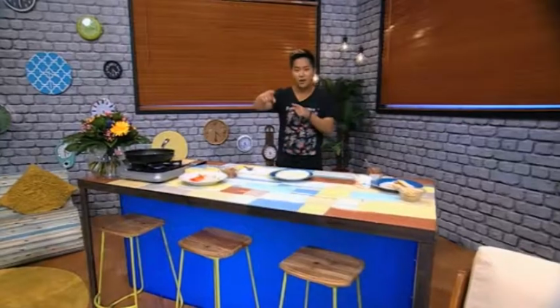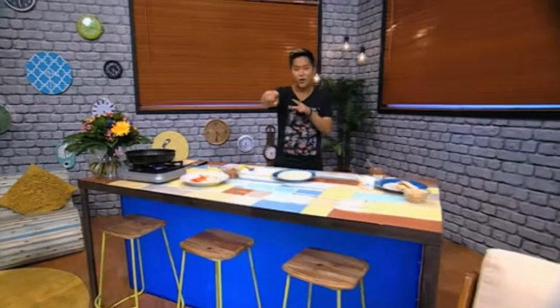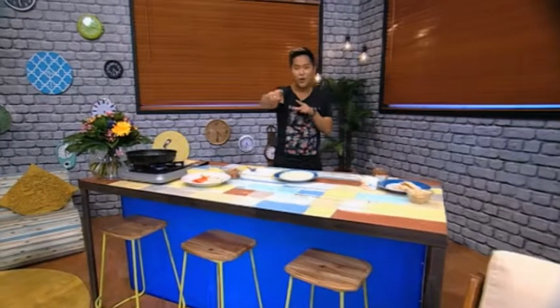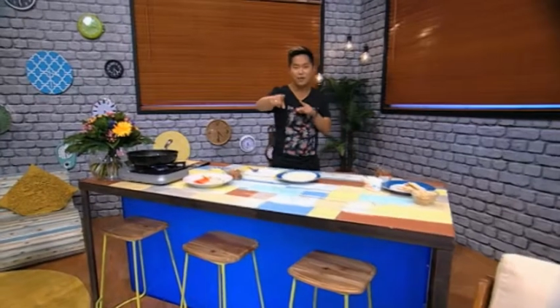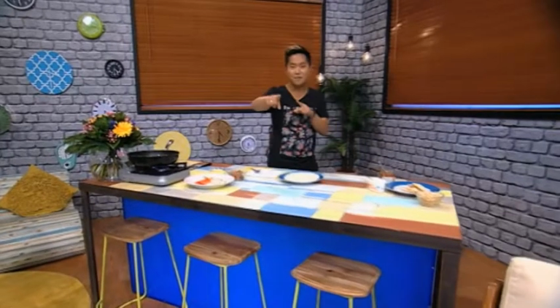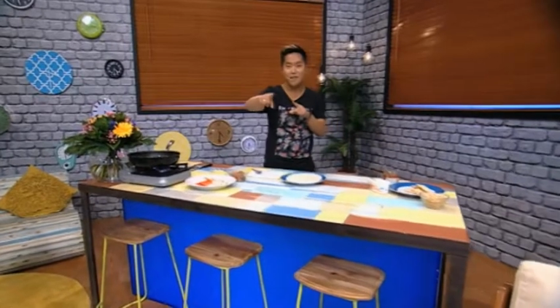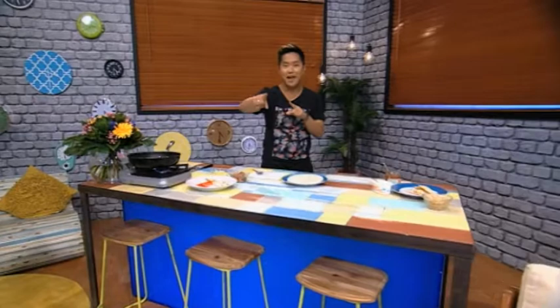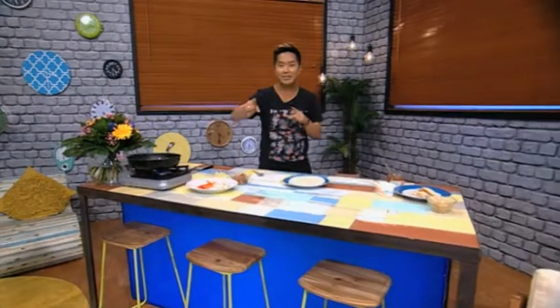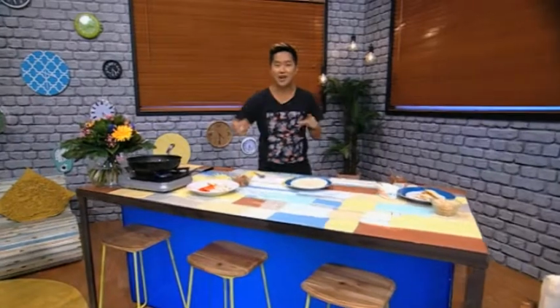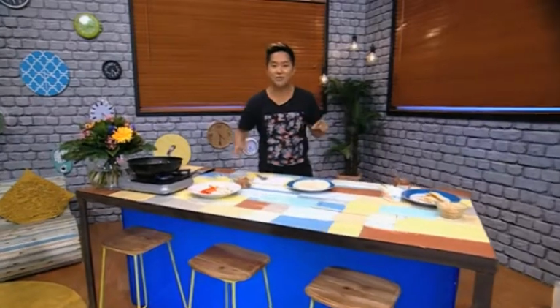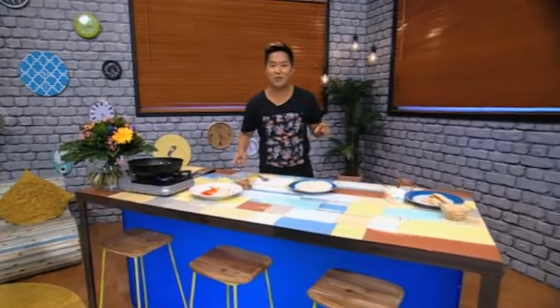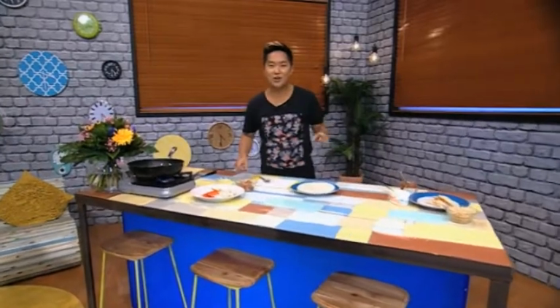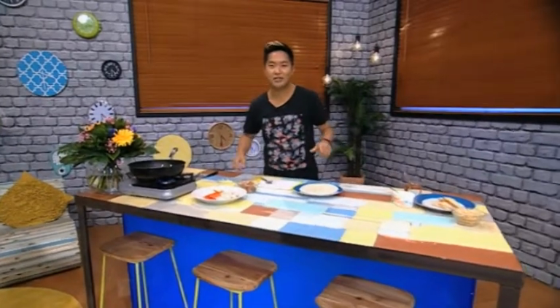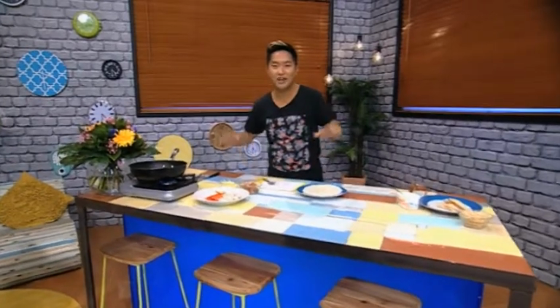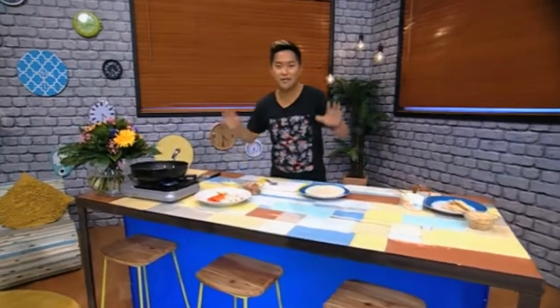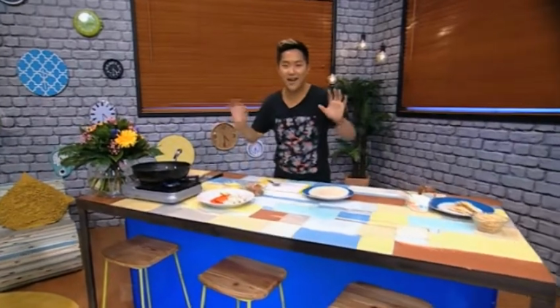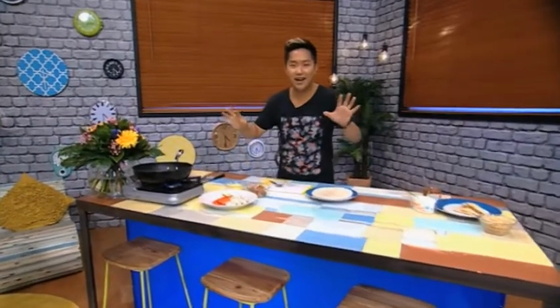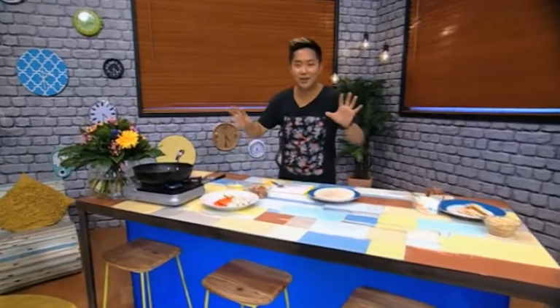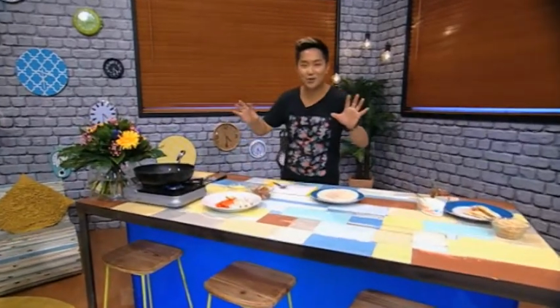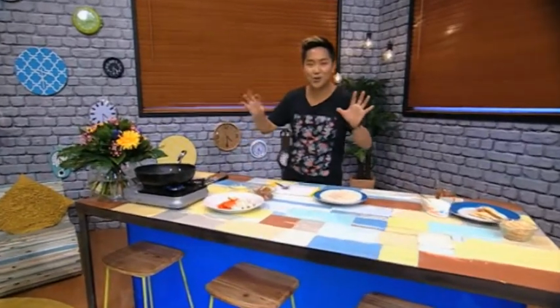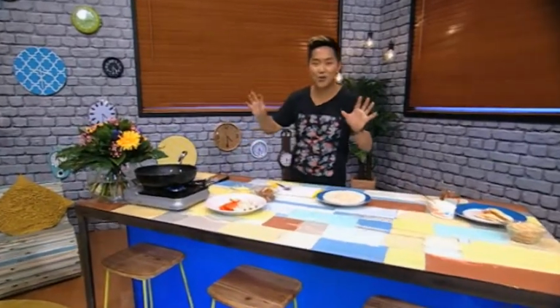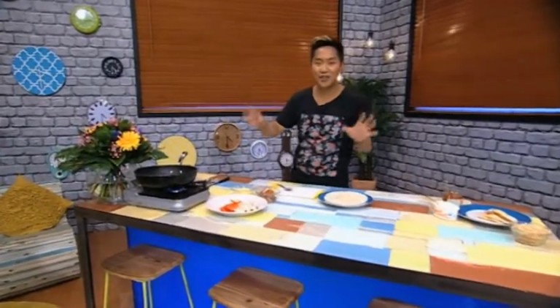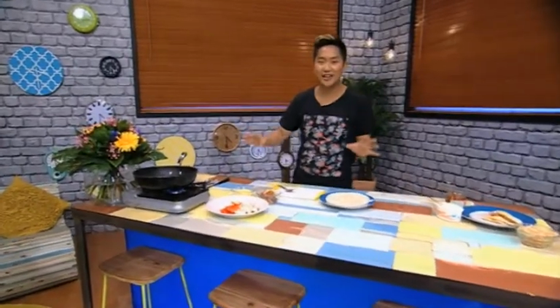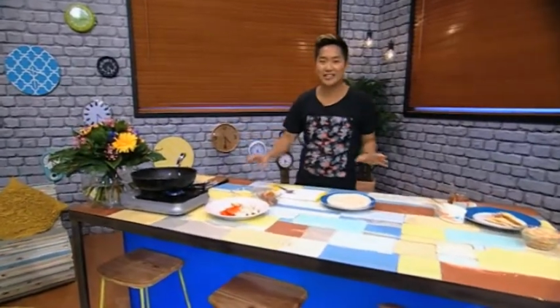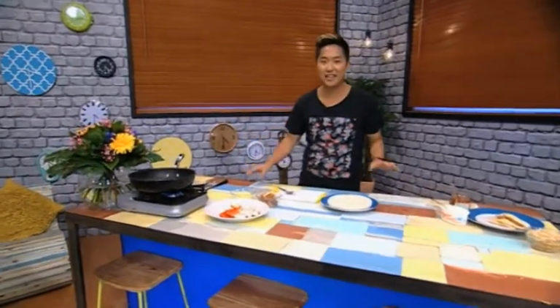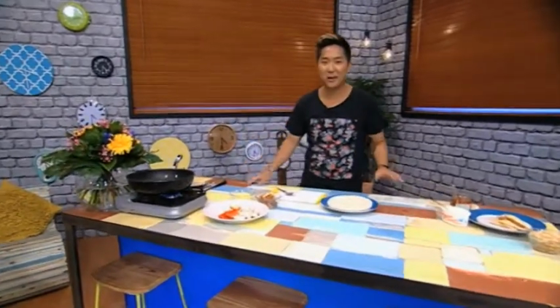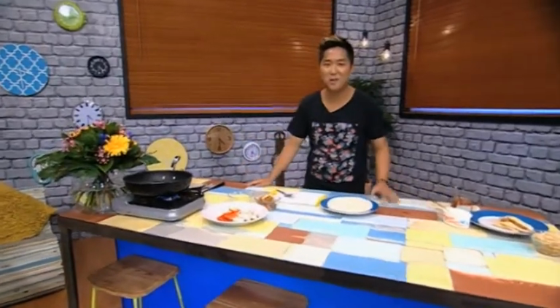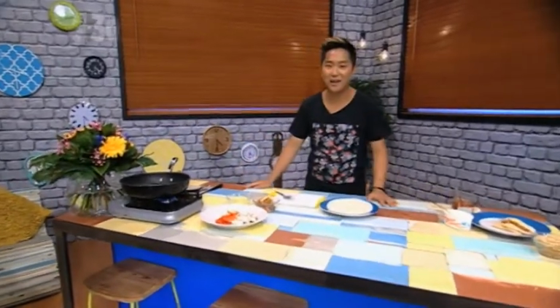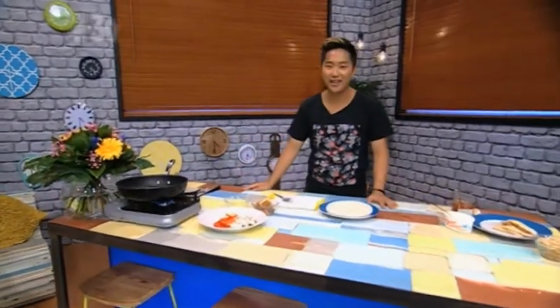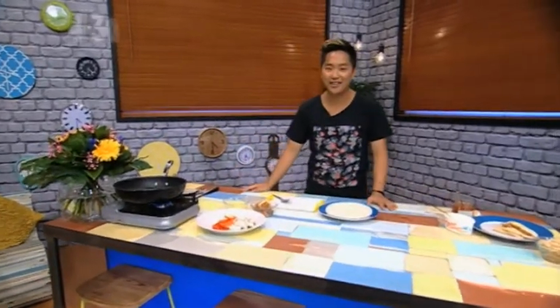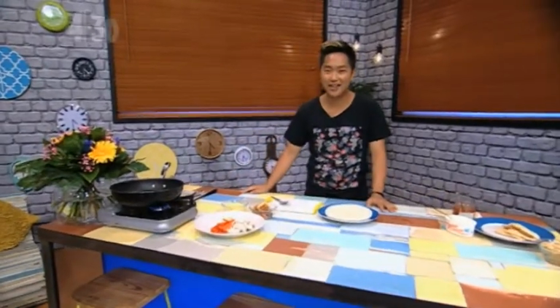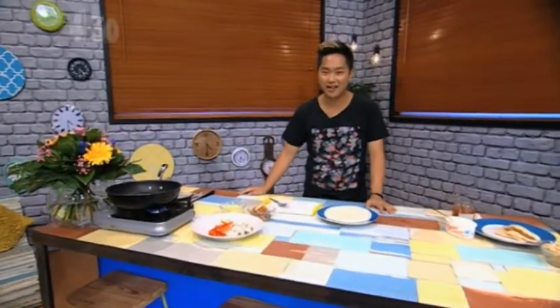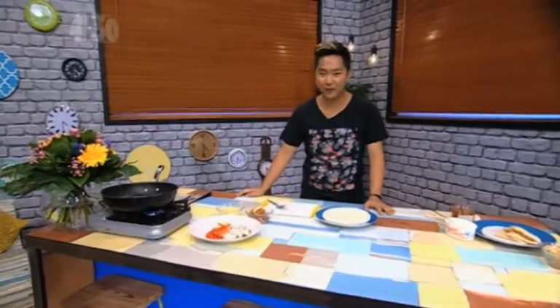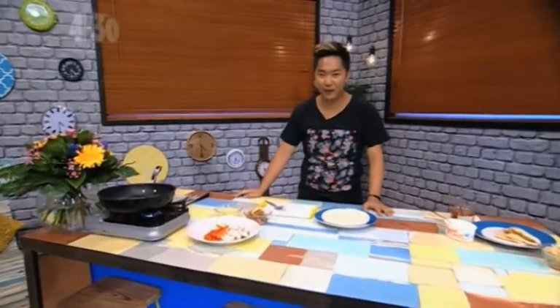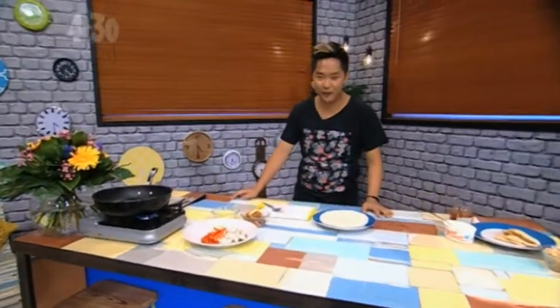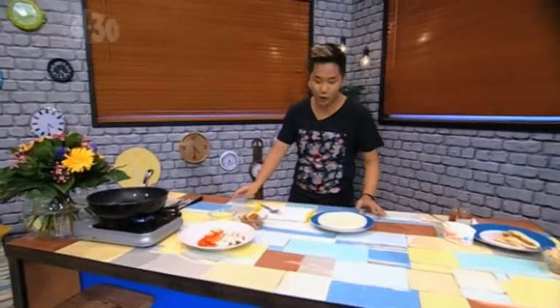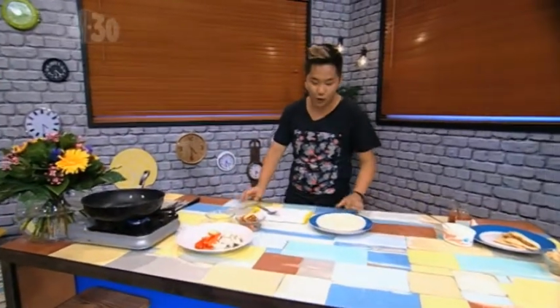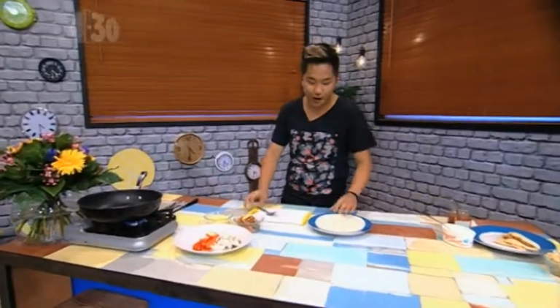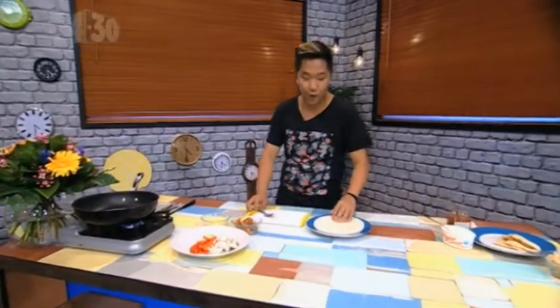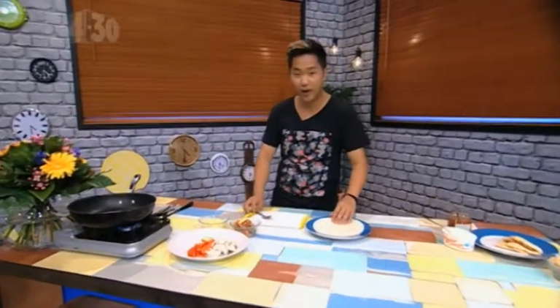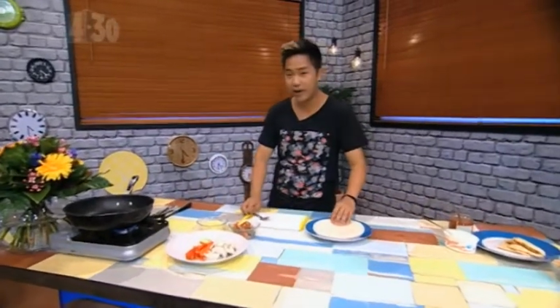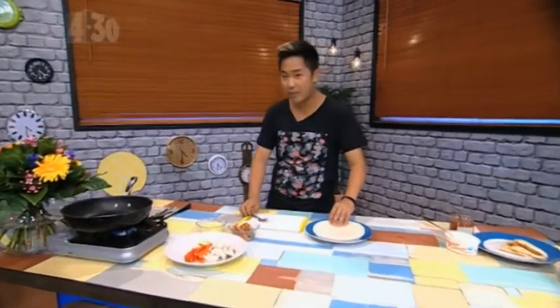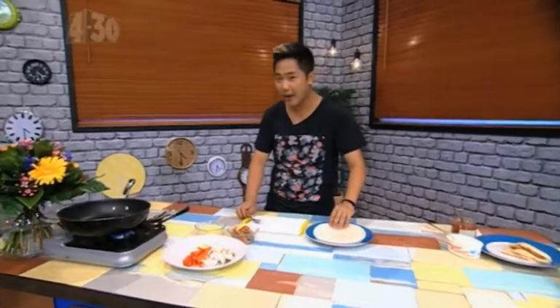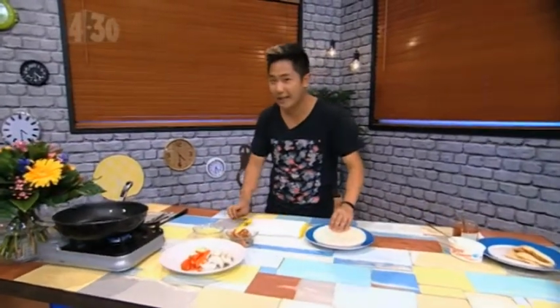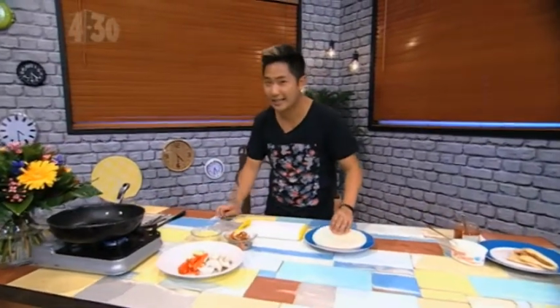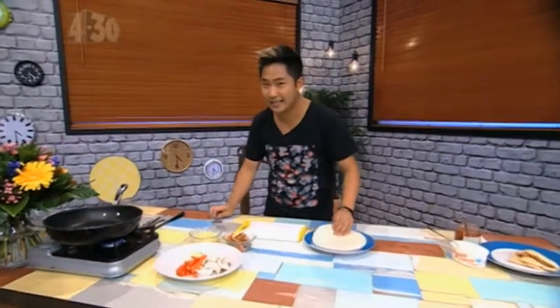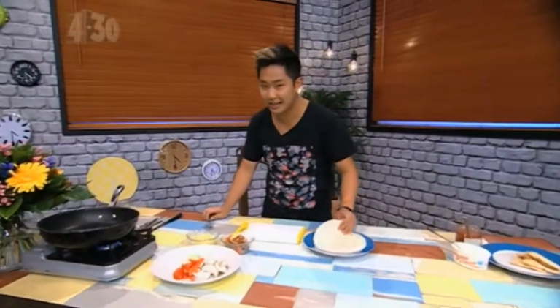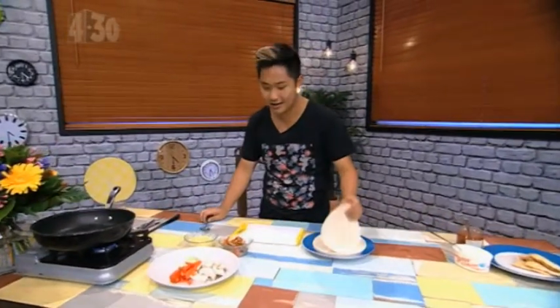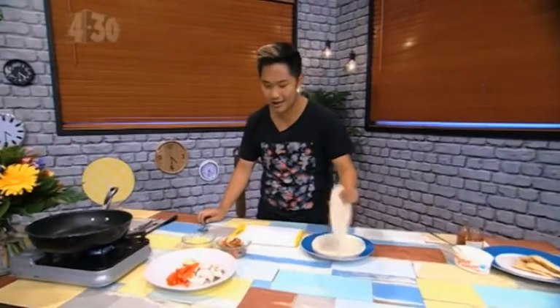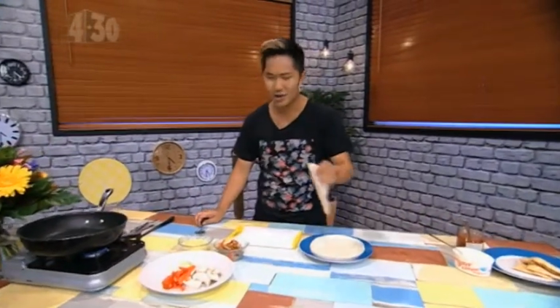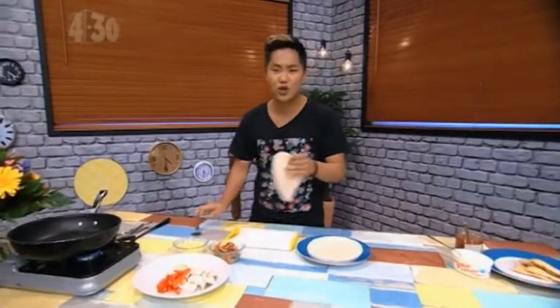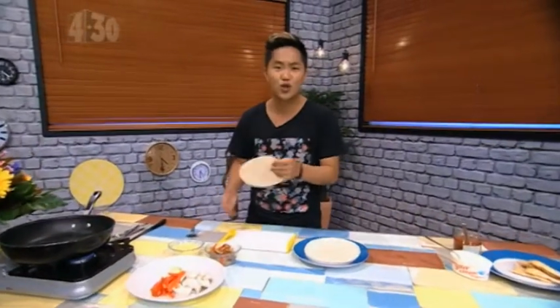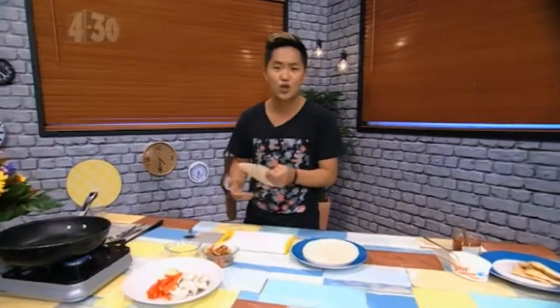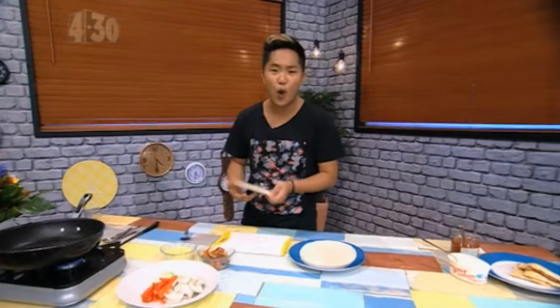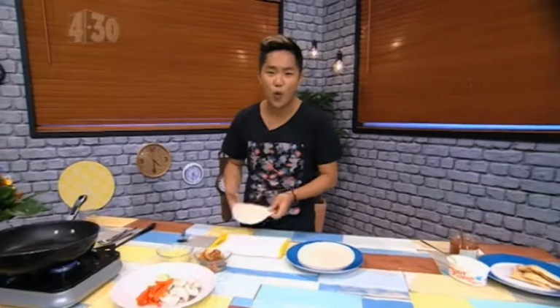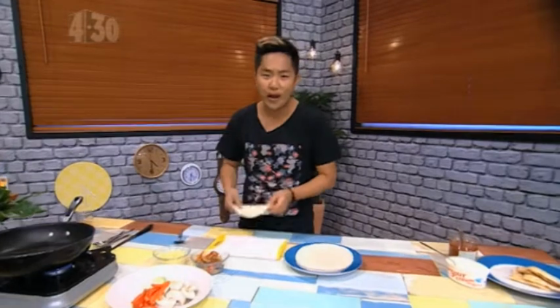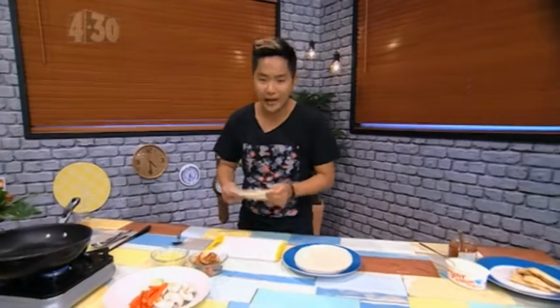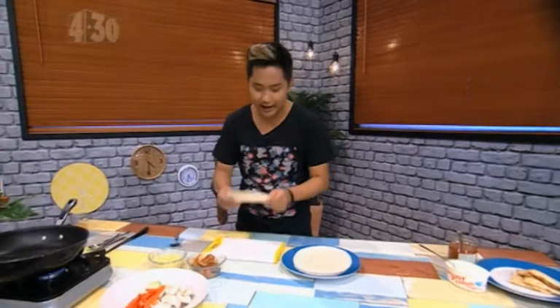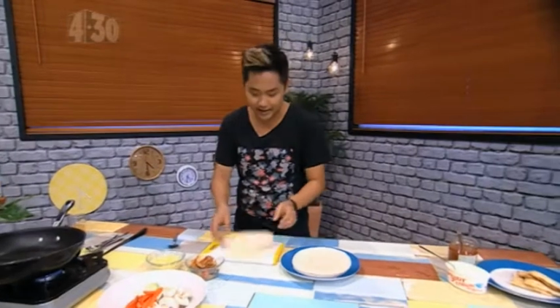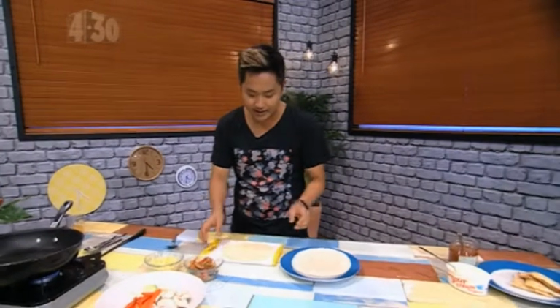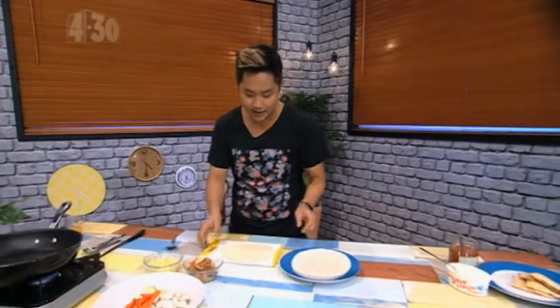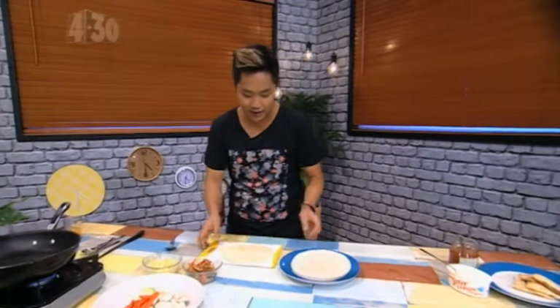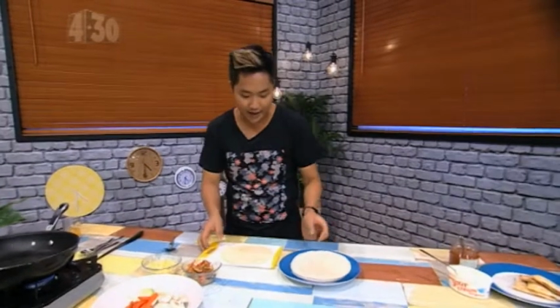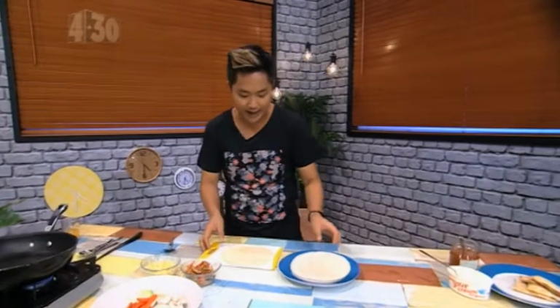Welcome back. Time to cook some actual authentic Mexican food — we're gonna make quesadillas, so easy to make.